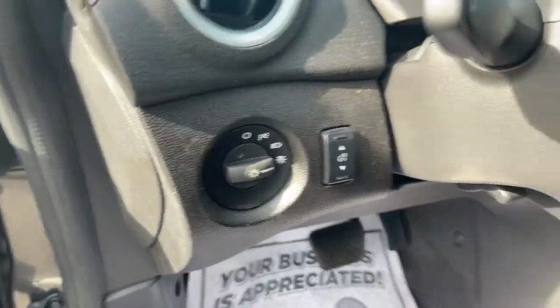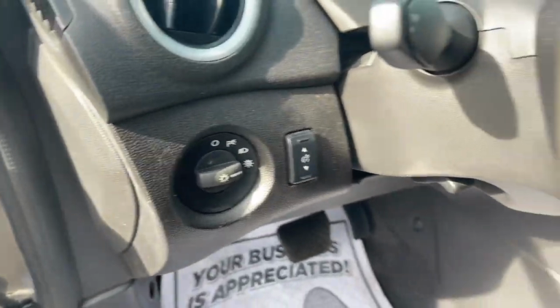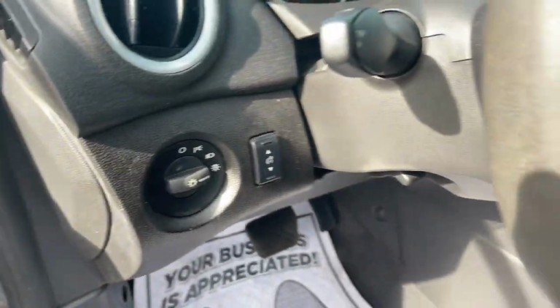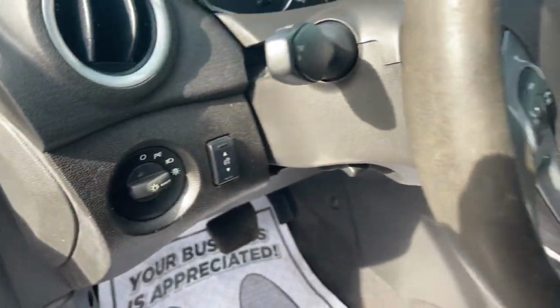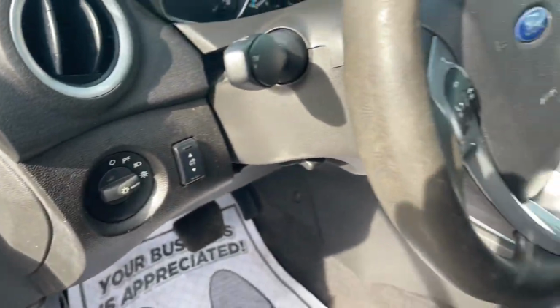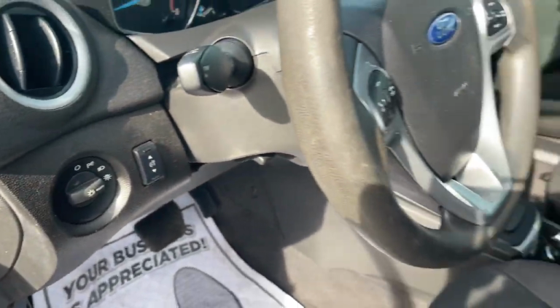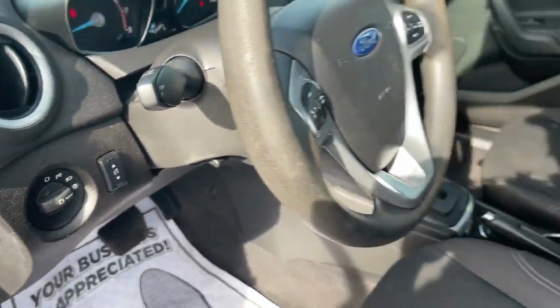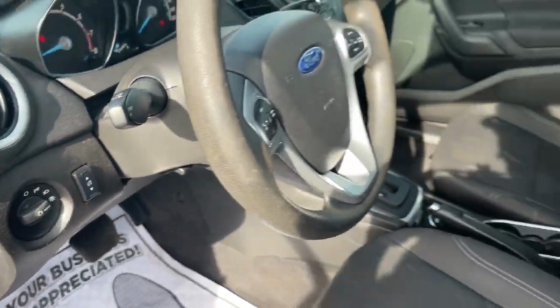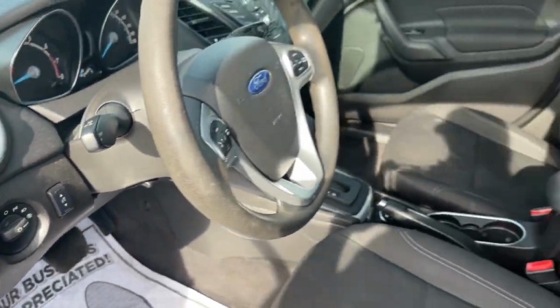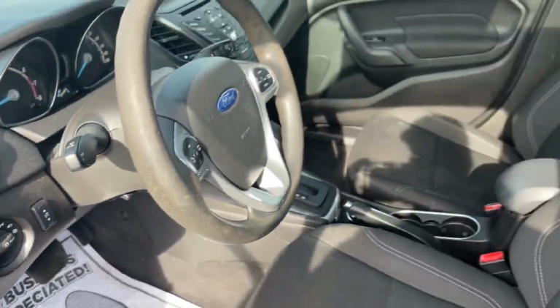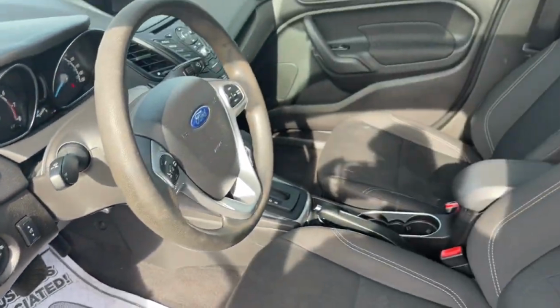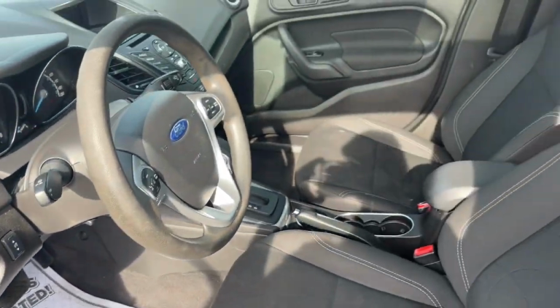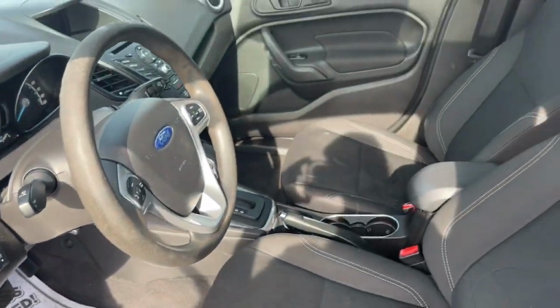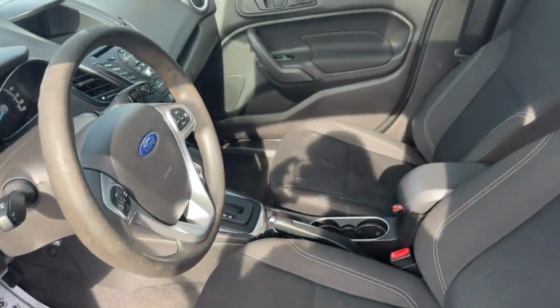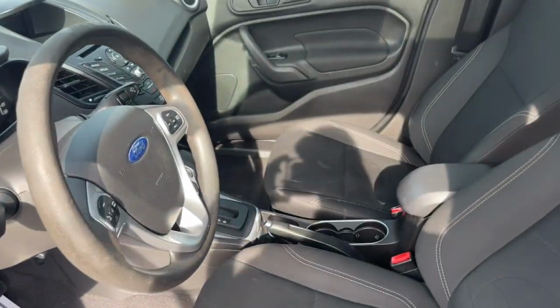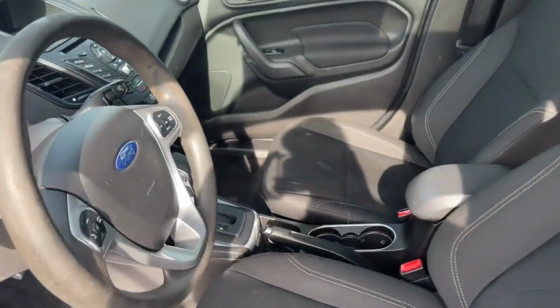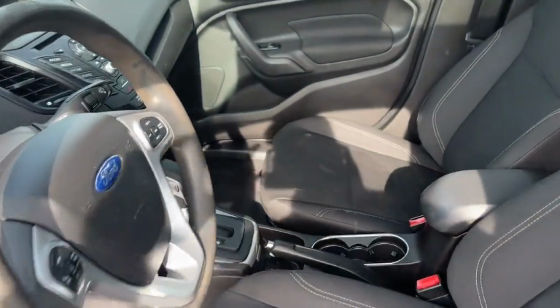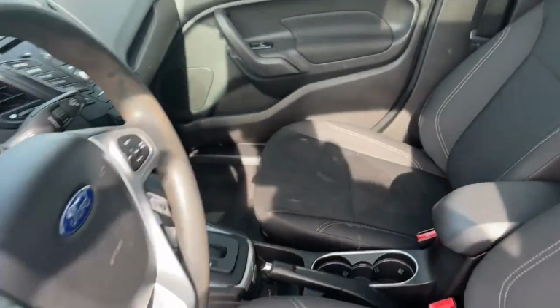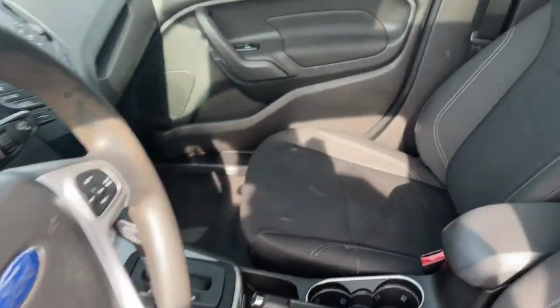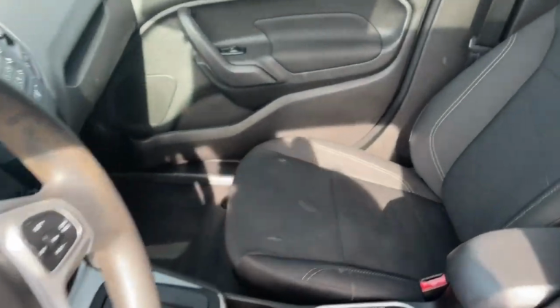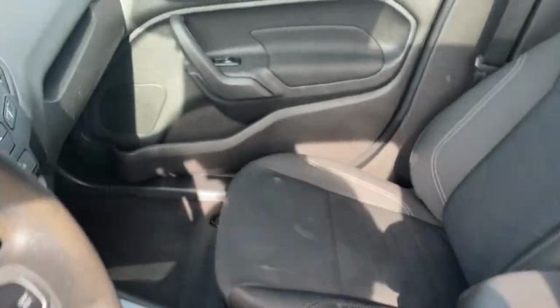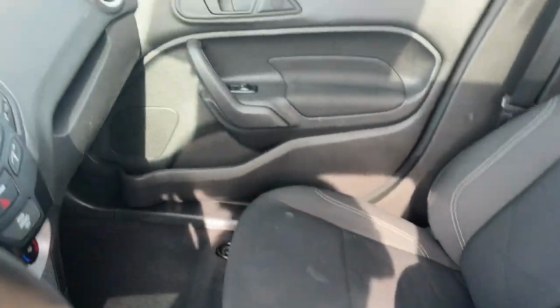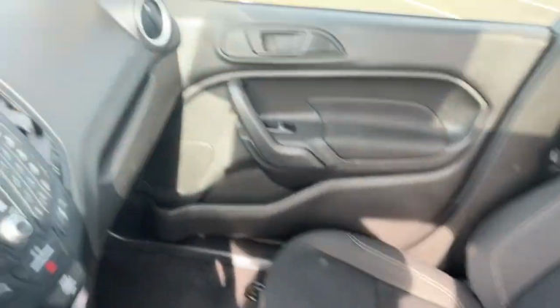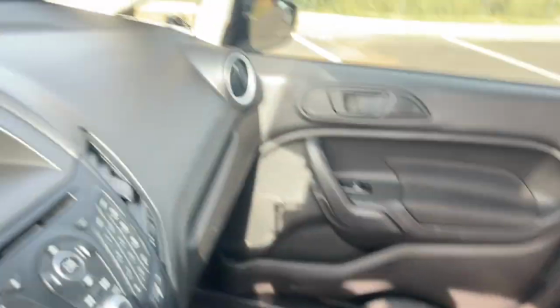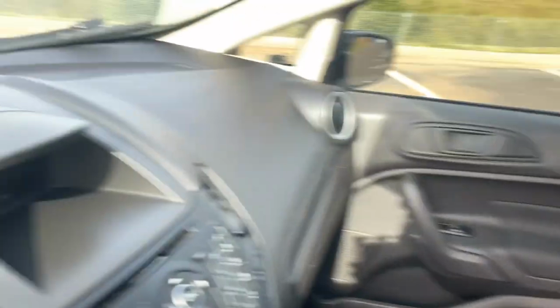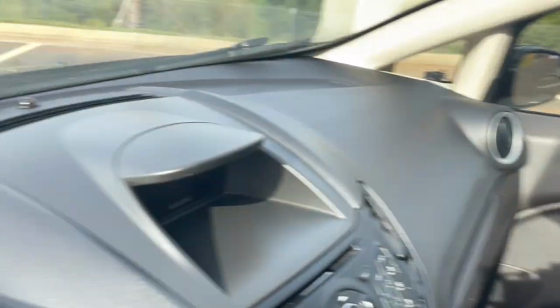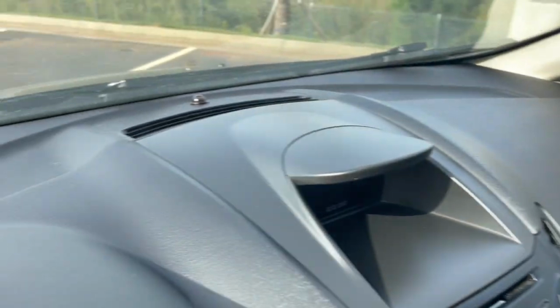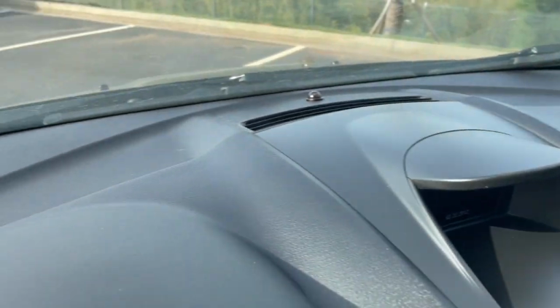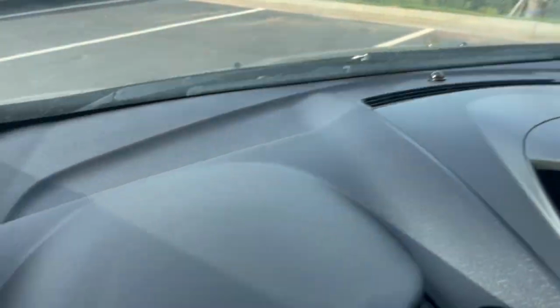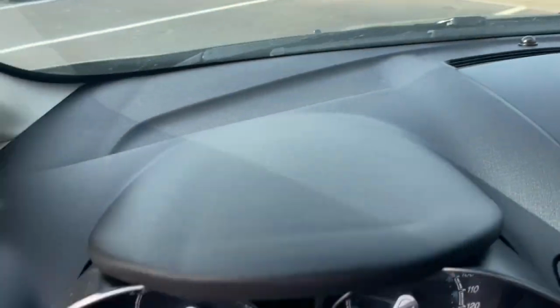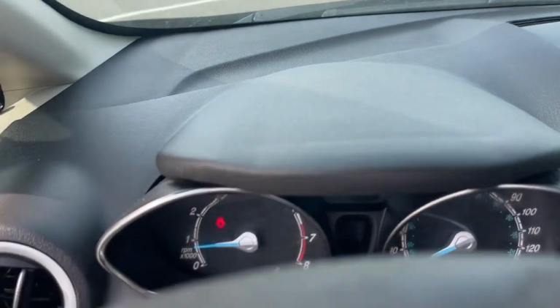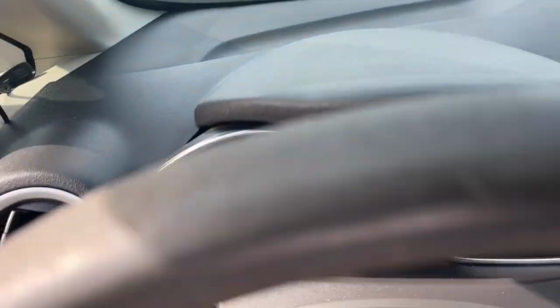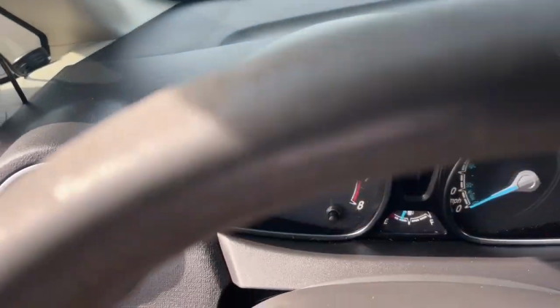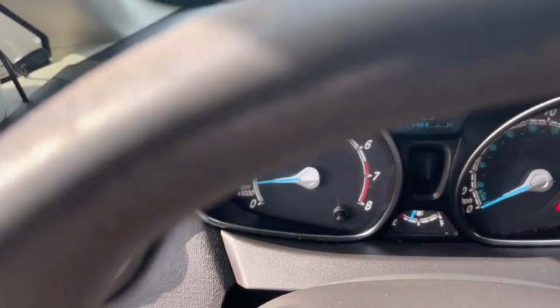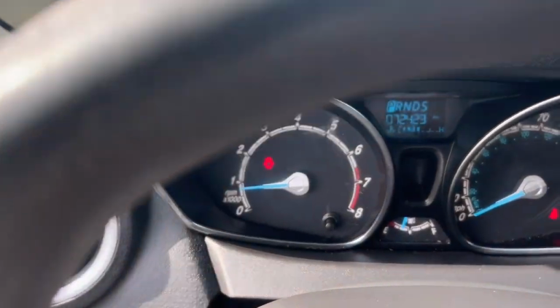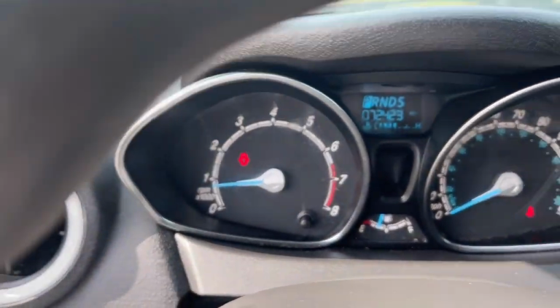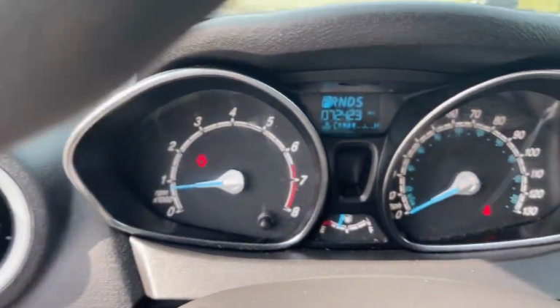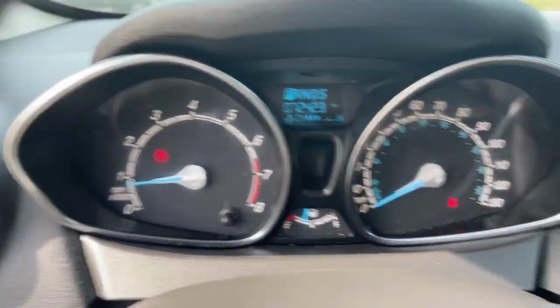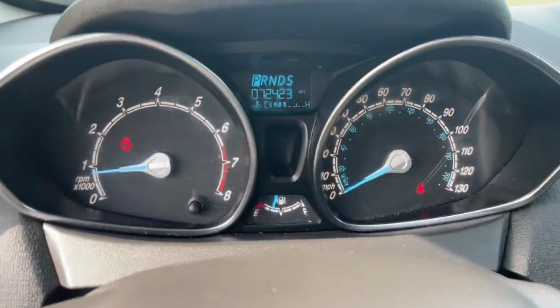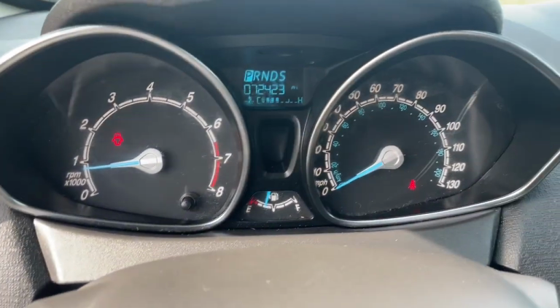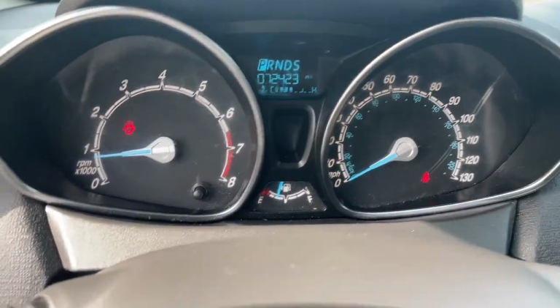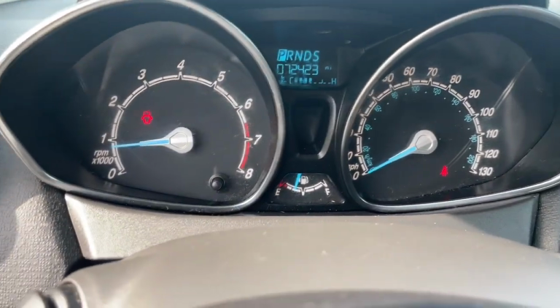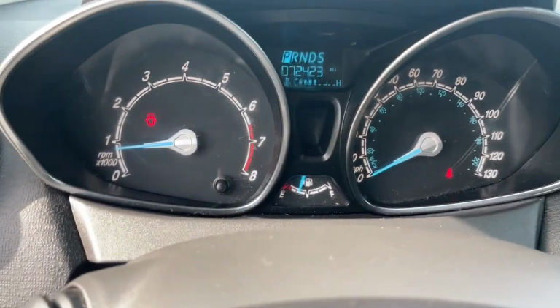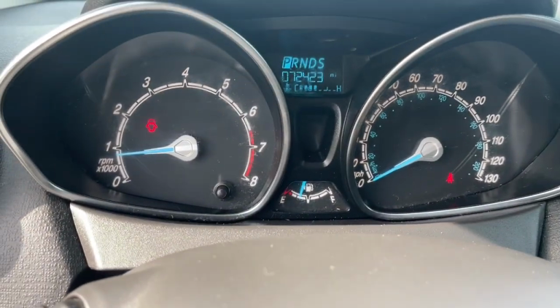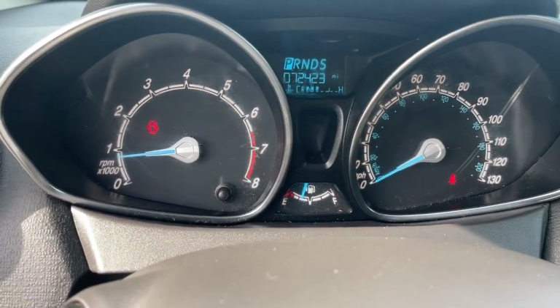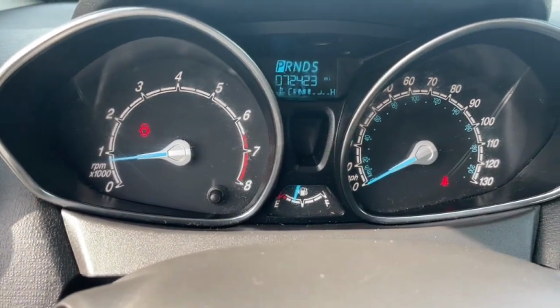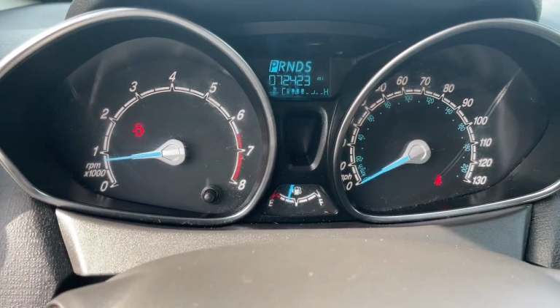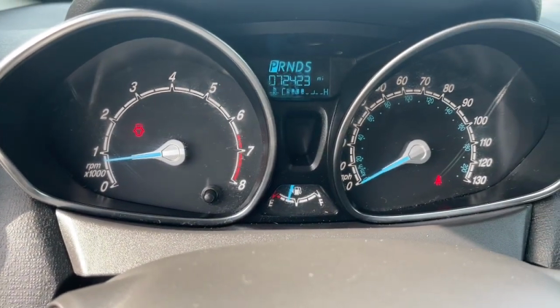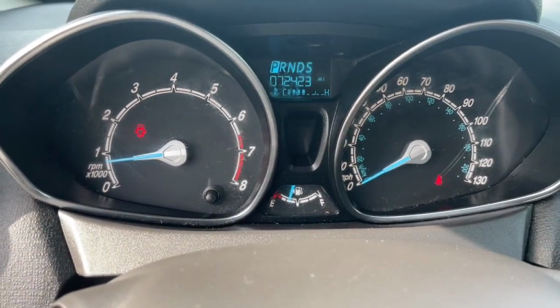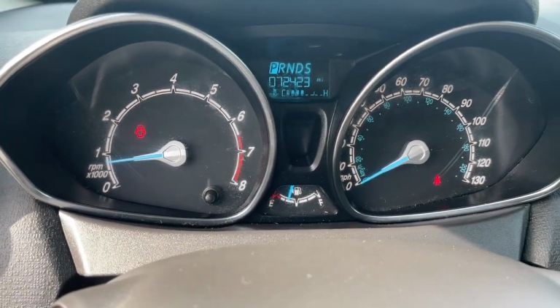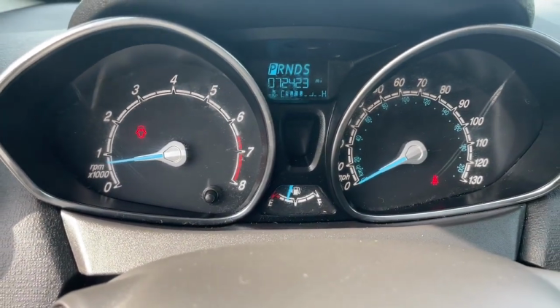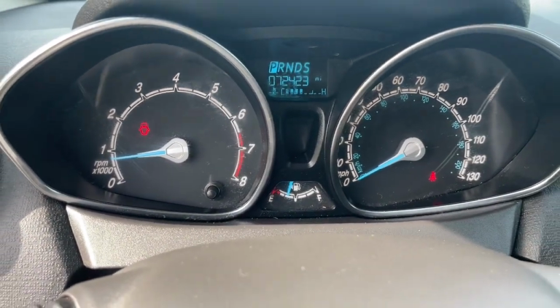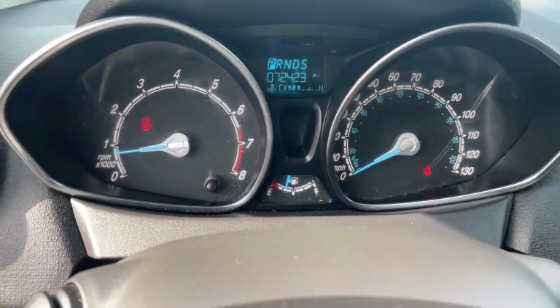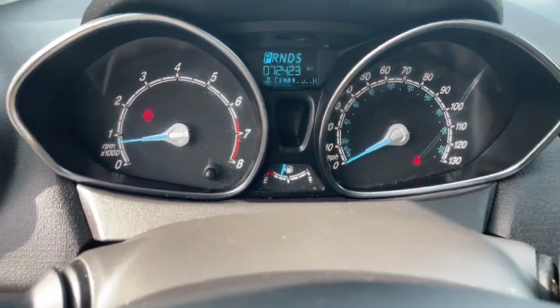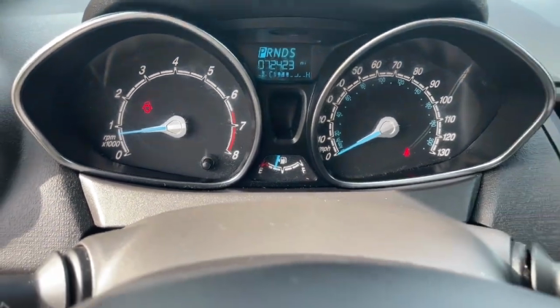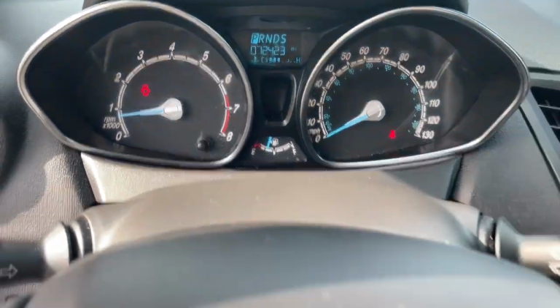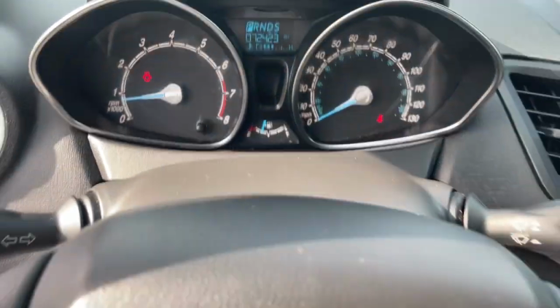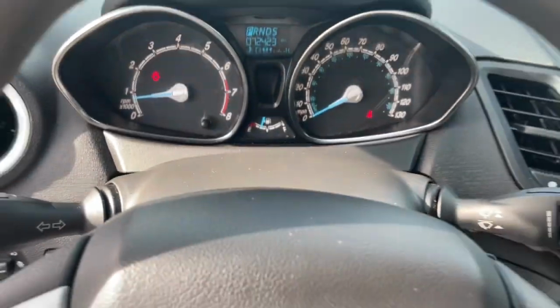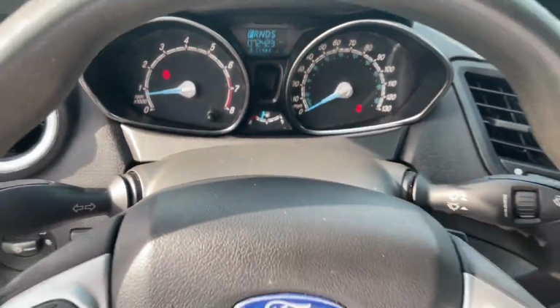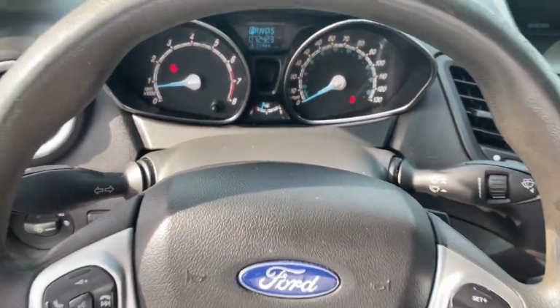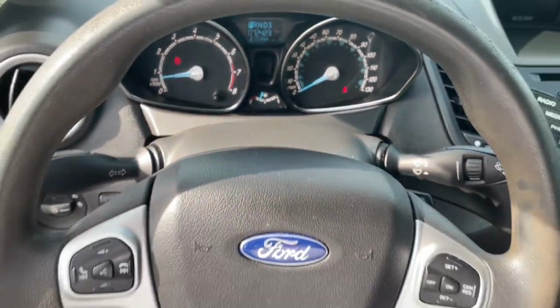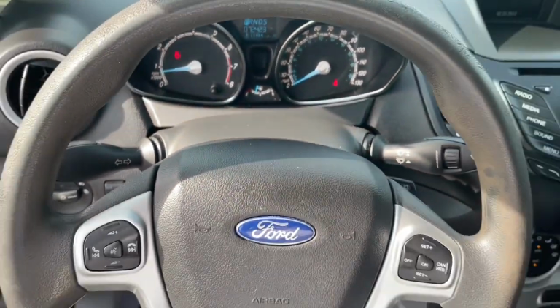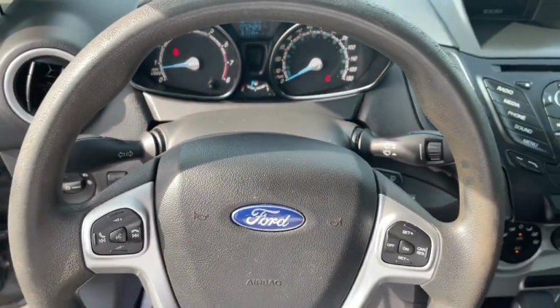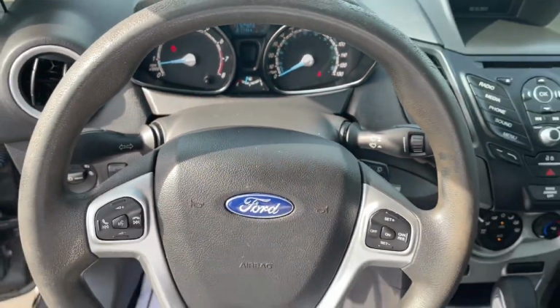Traction control, tire pressure monitoring system, passenger vanity mirror, trip computer, MP3 player.